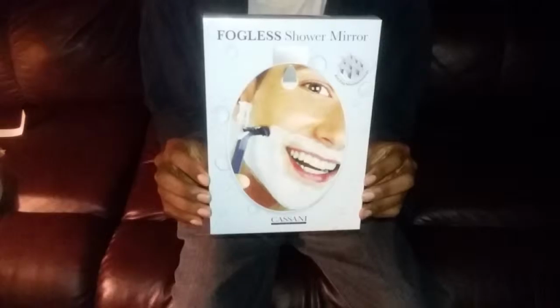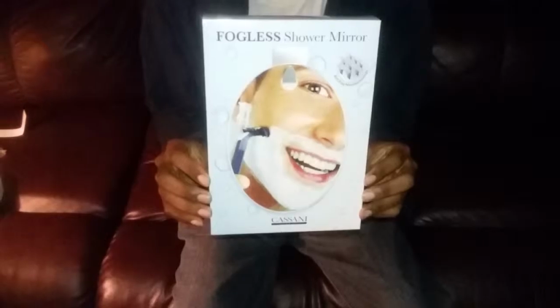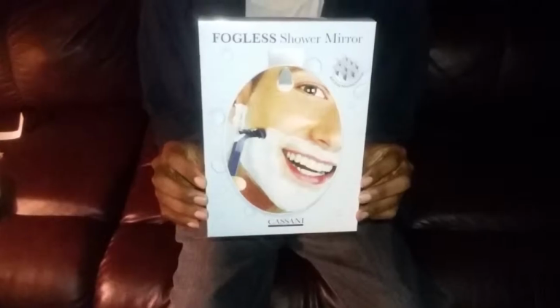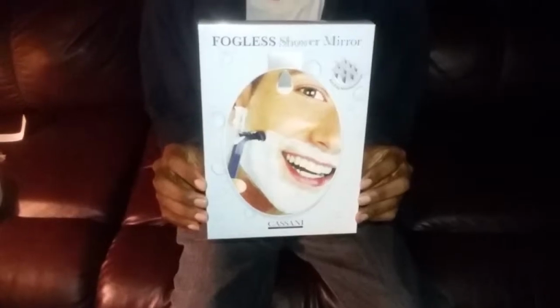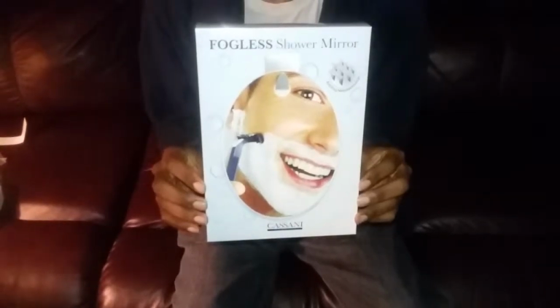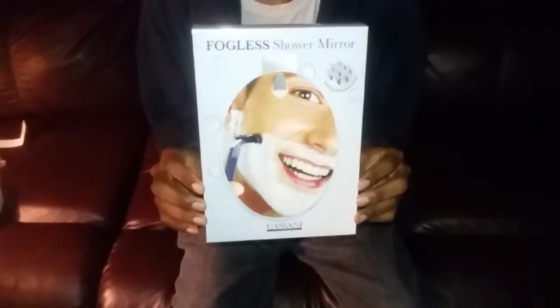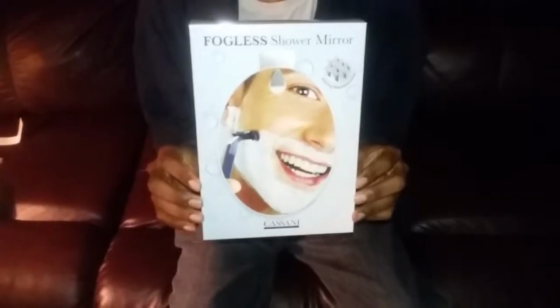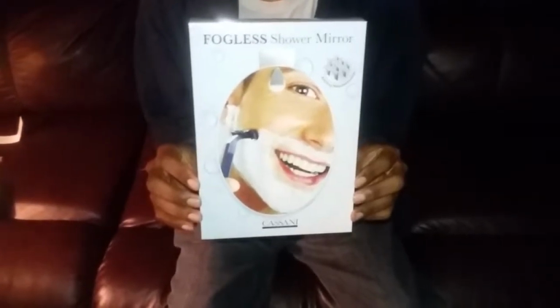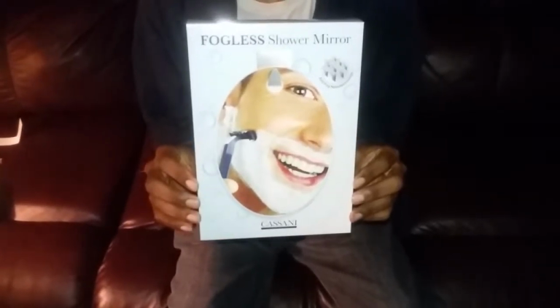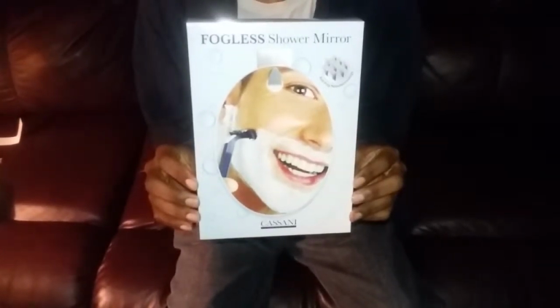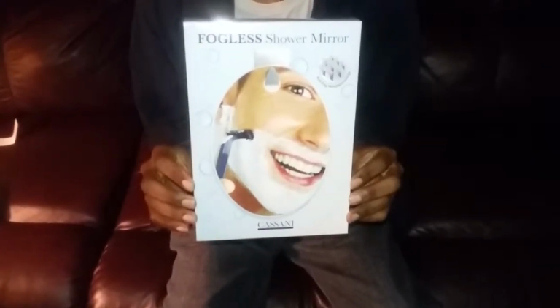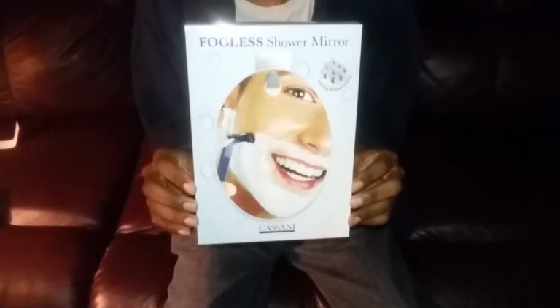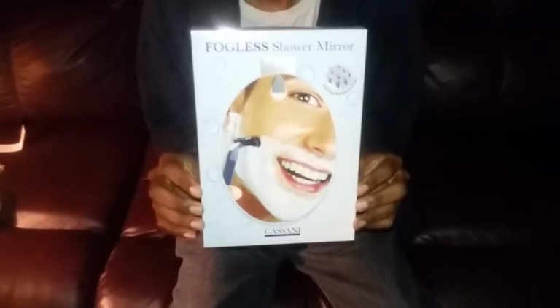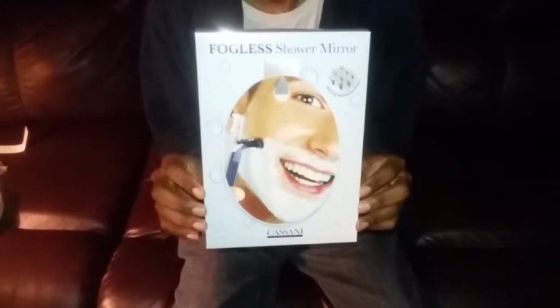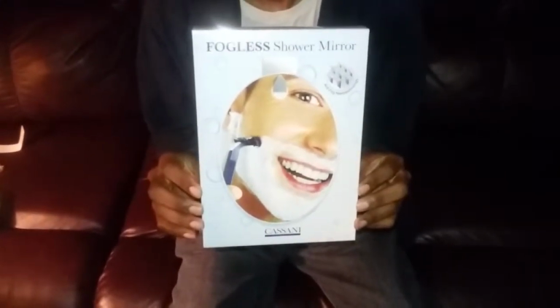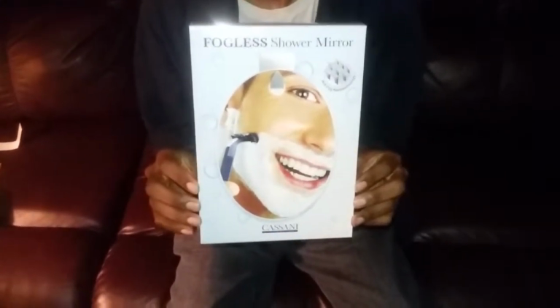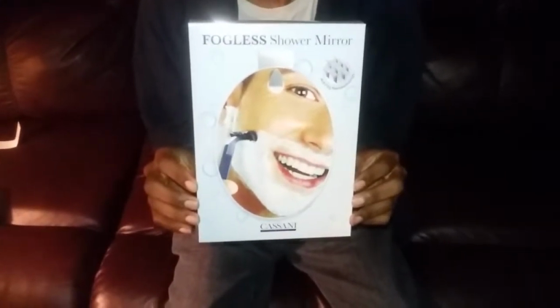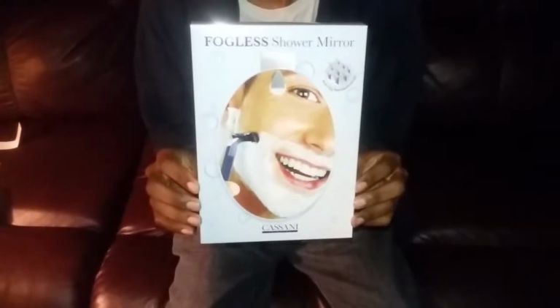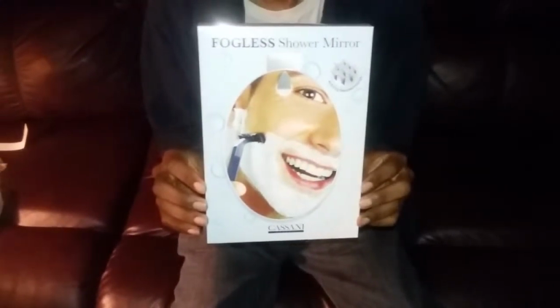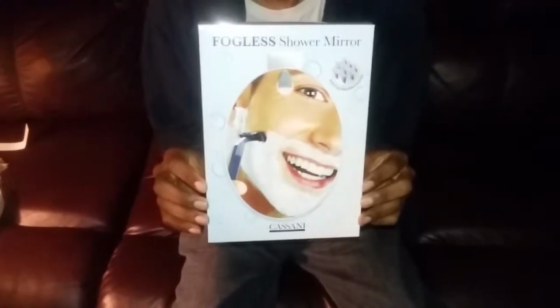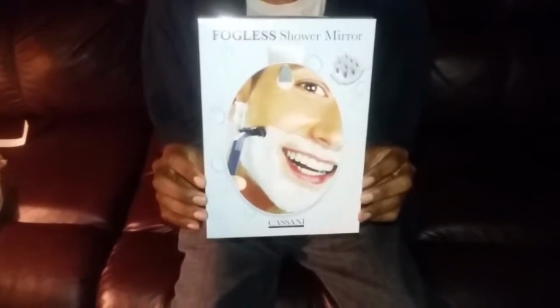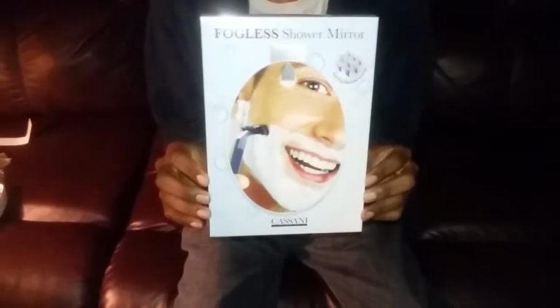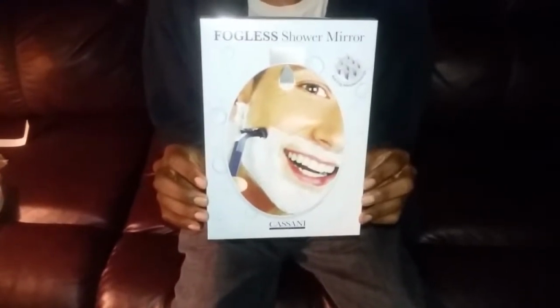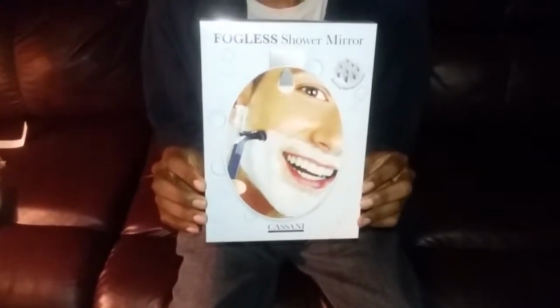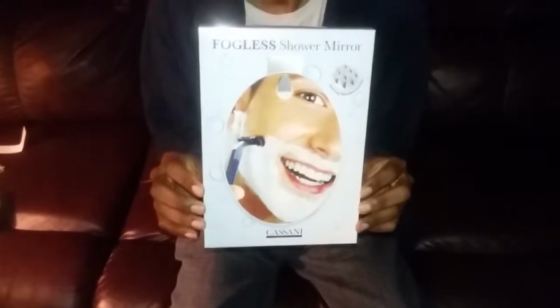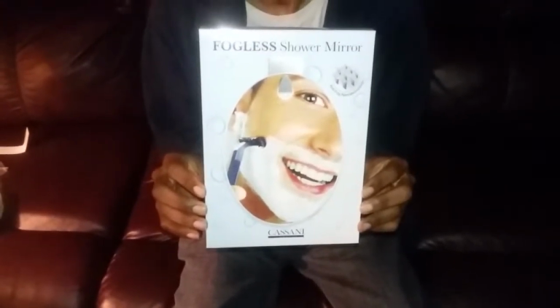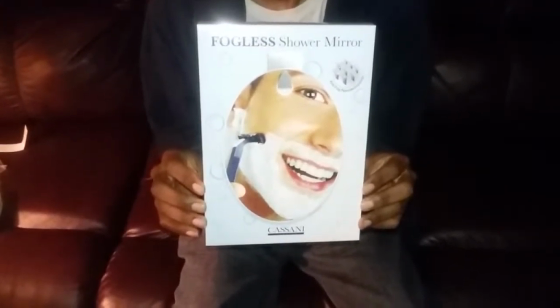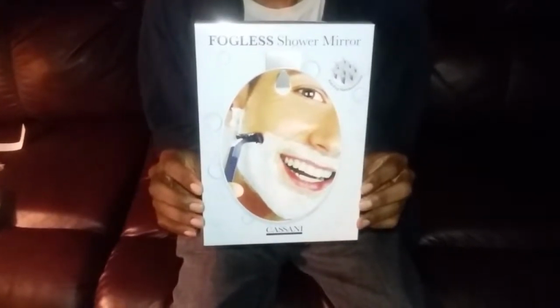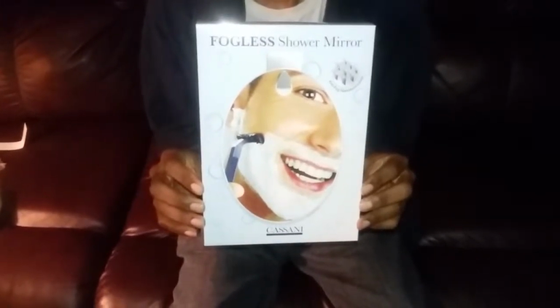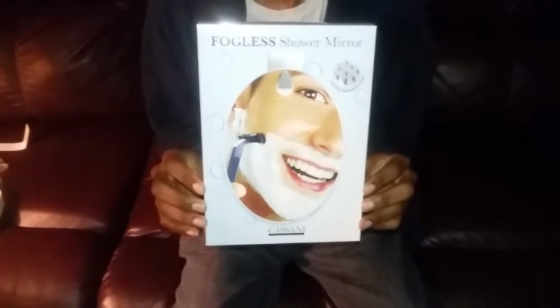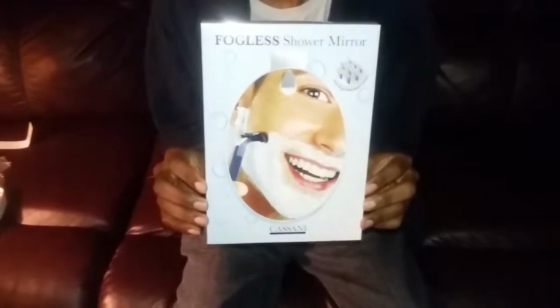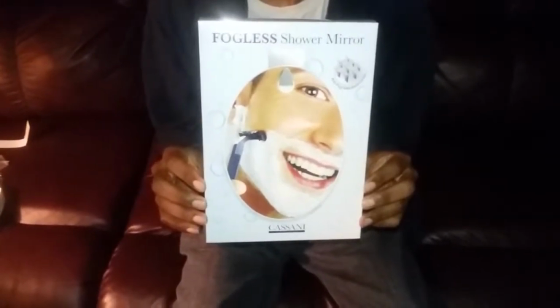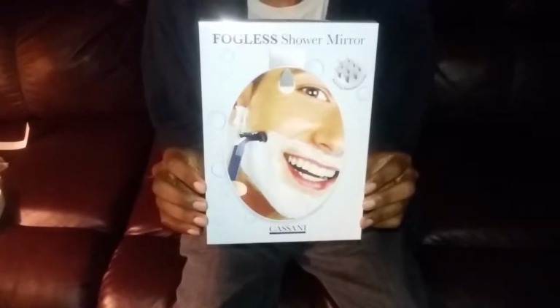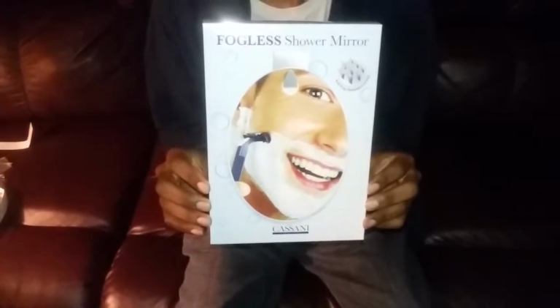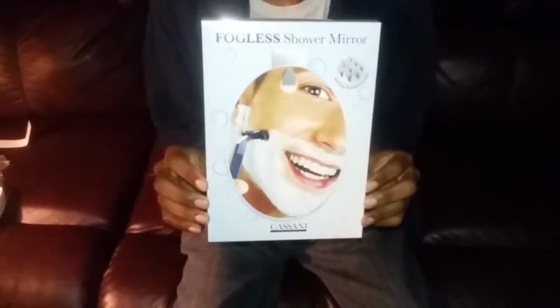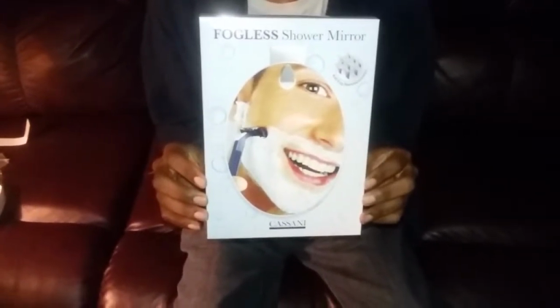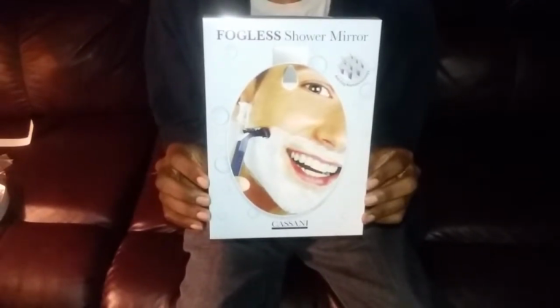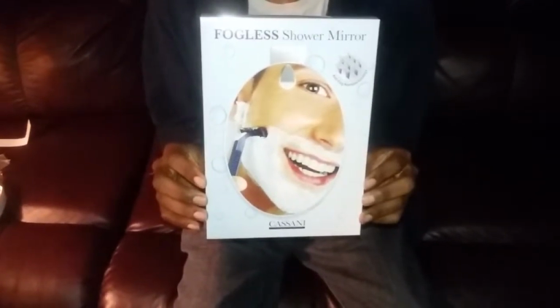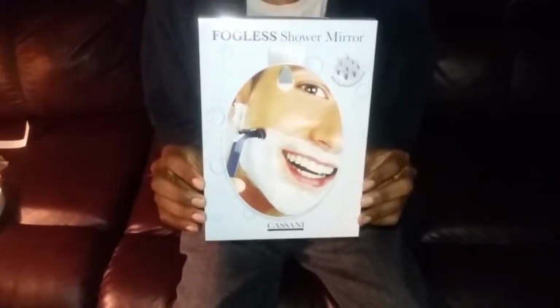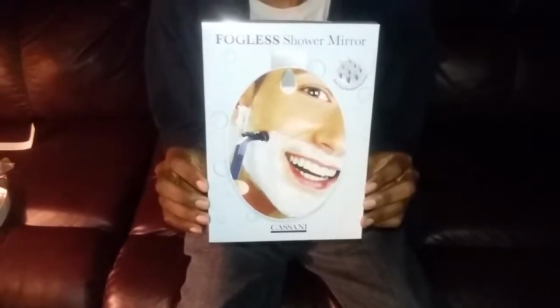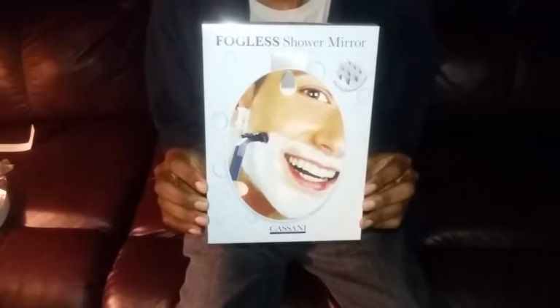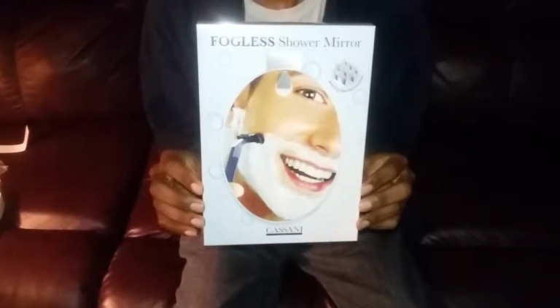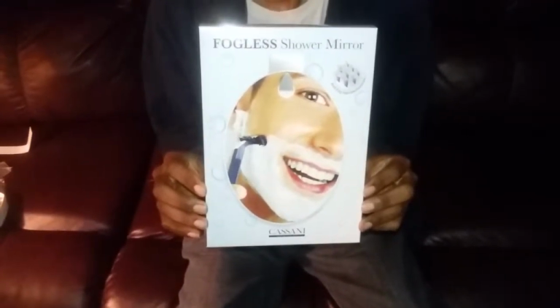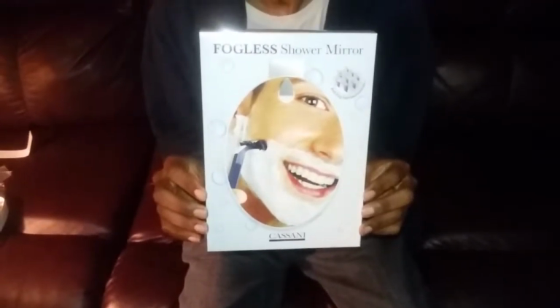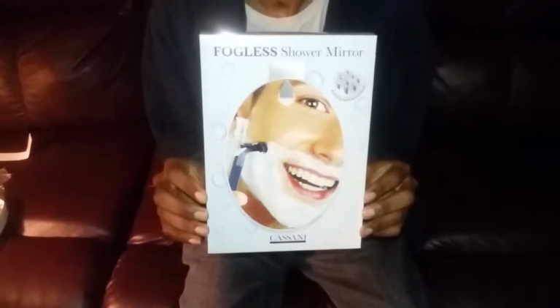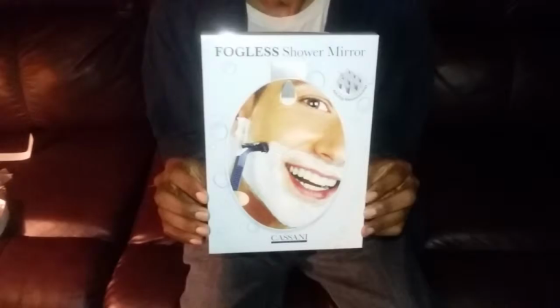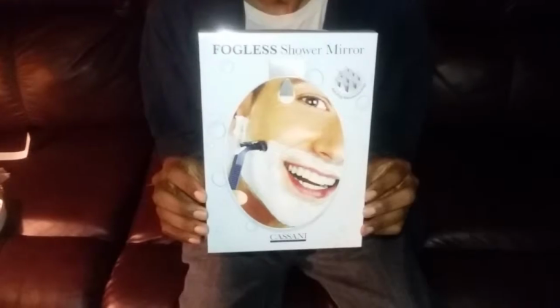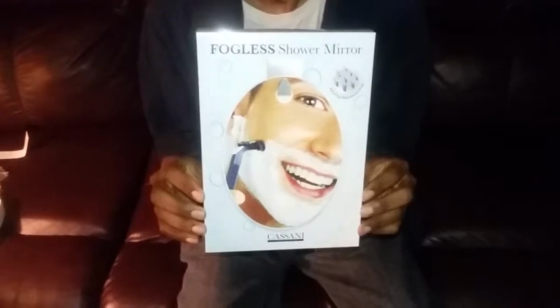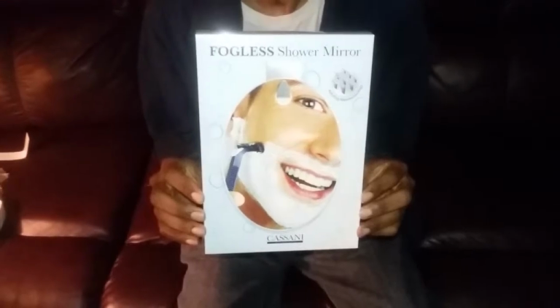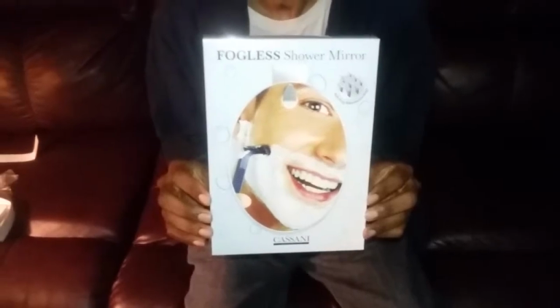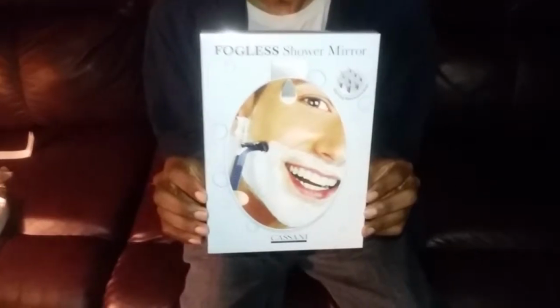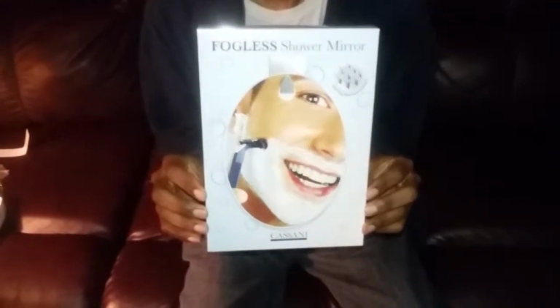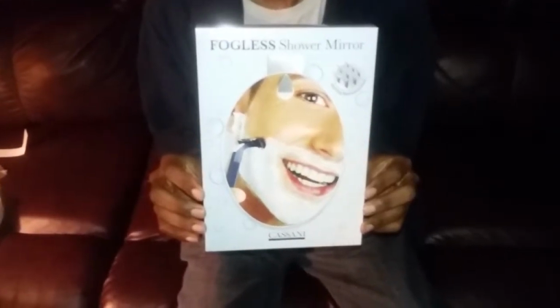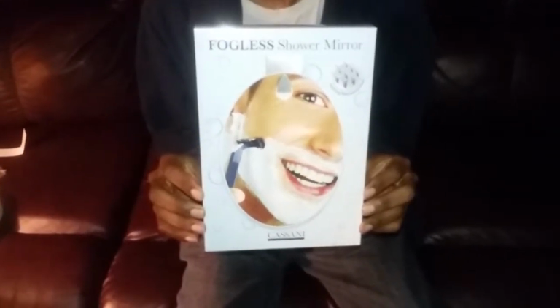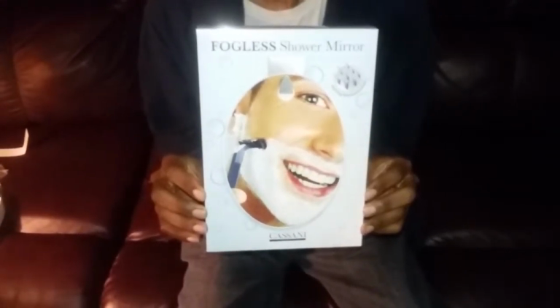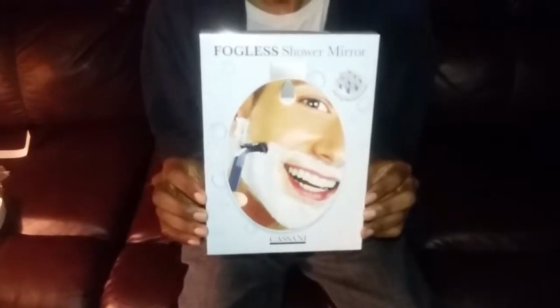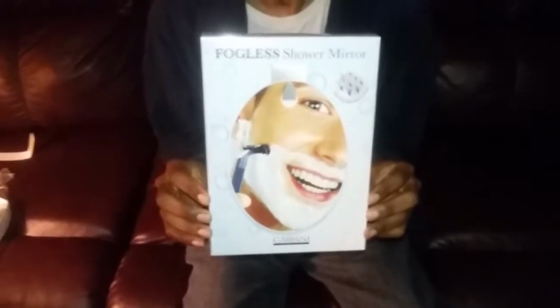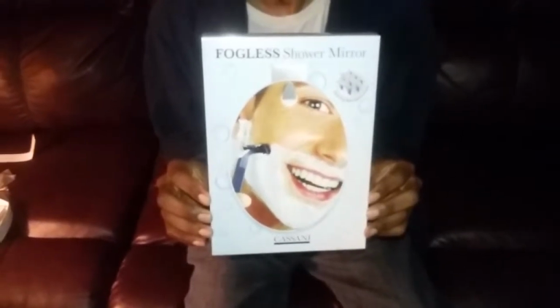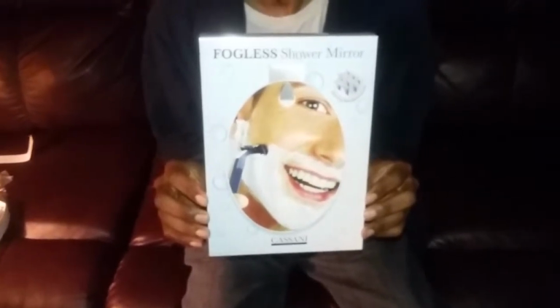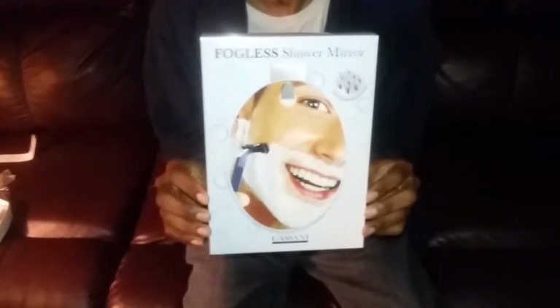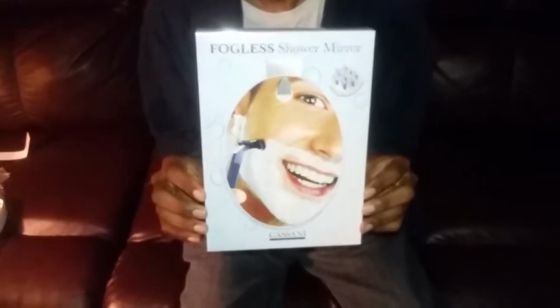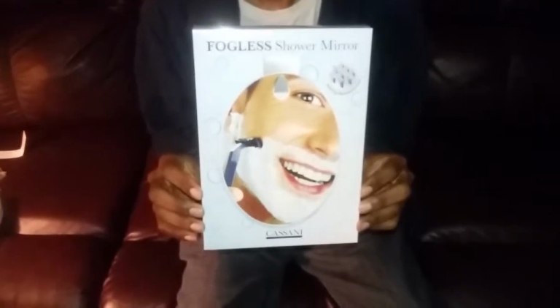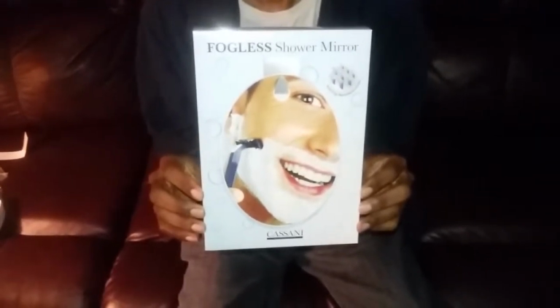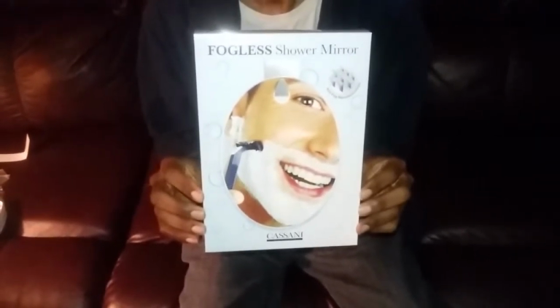Hi everyone, this is MommyHasInfo and today I'm going to review for you the Fogless Shower Mirror by Kasani.